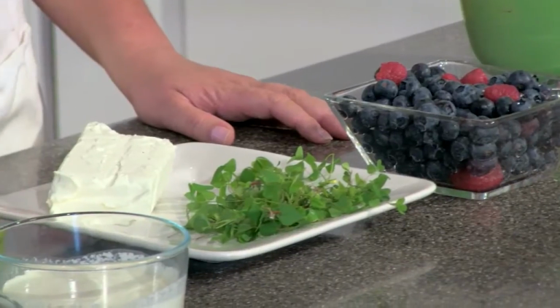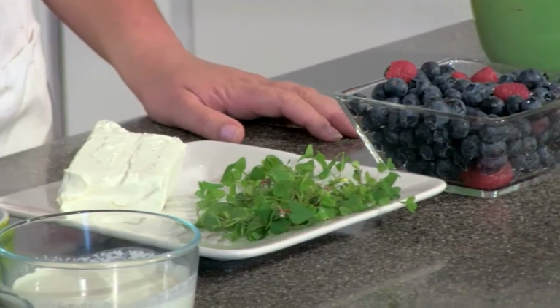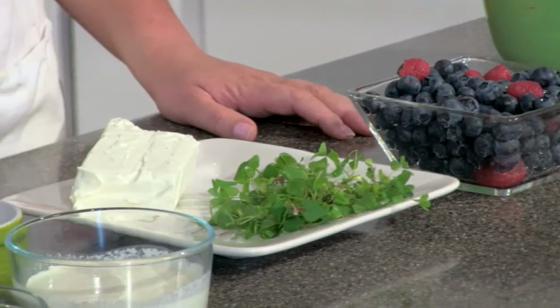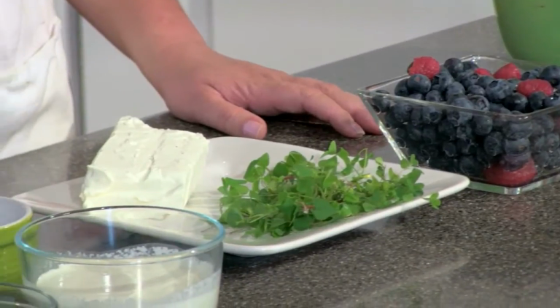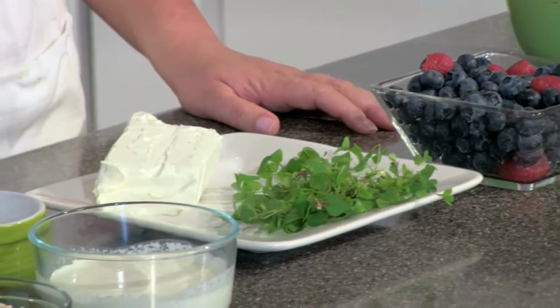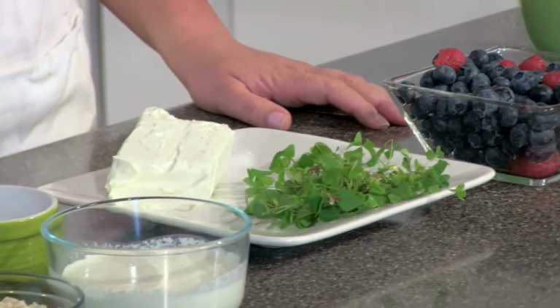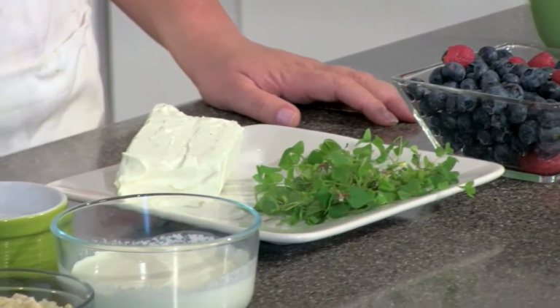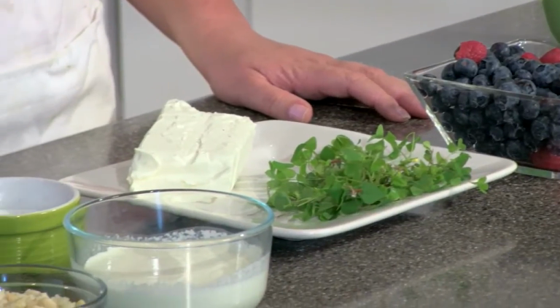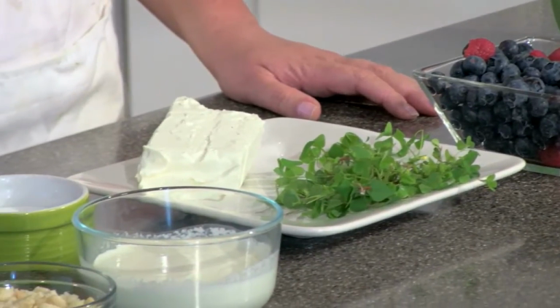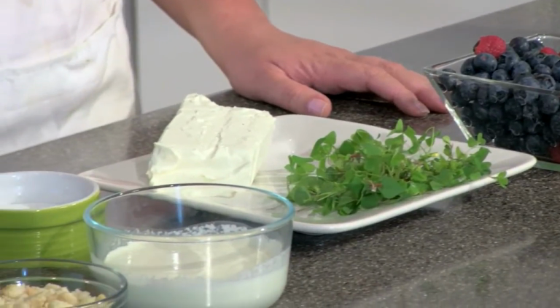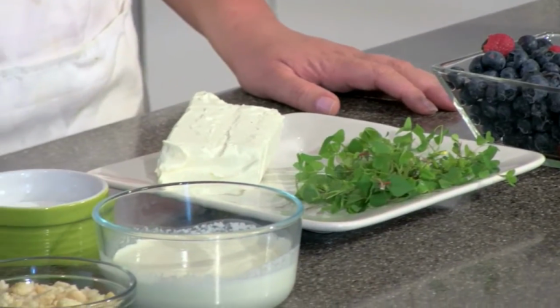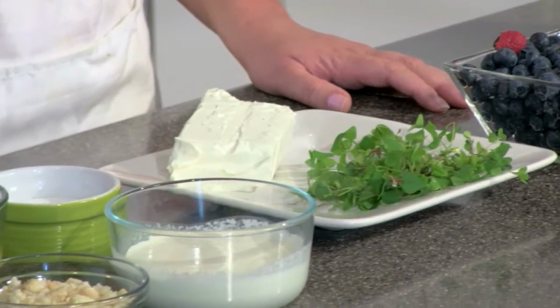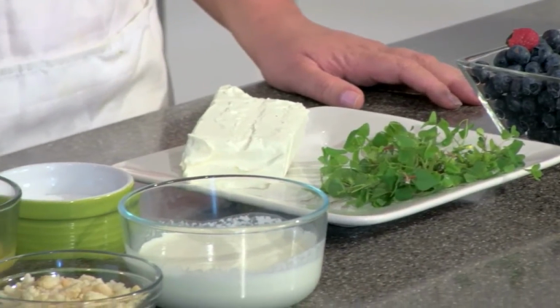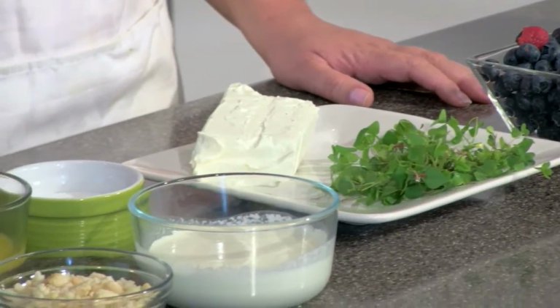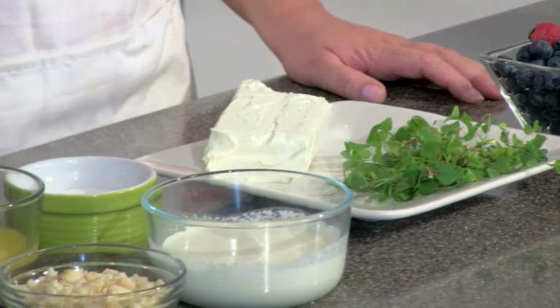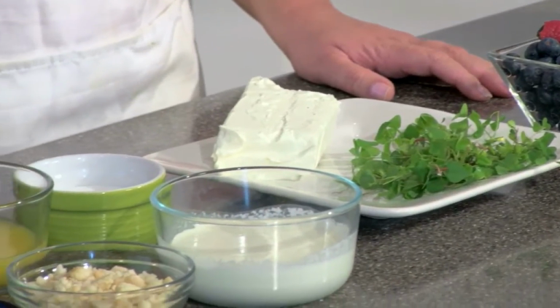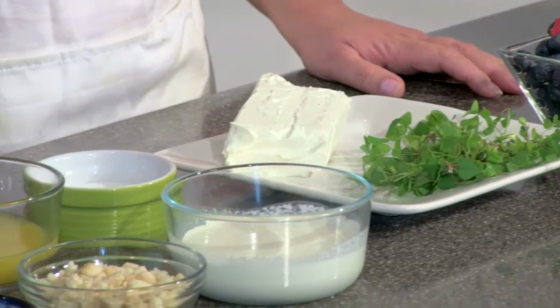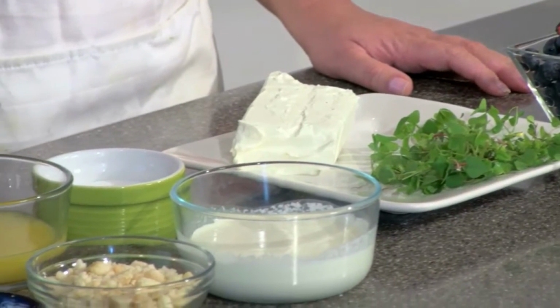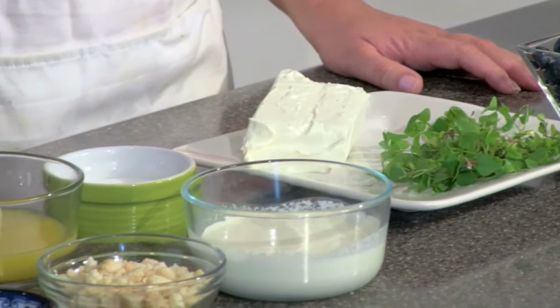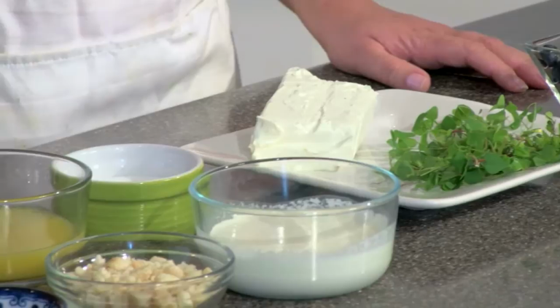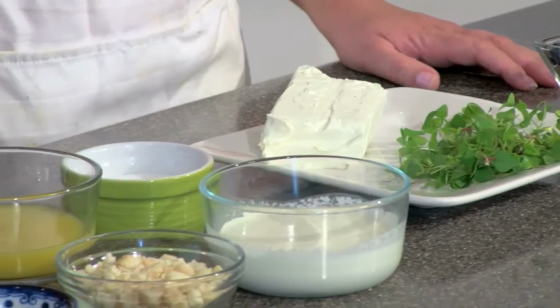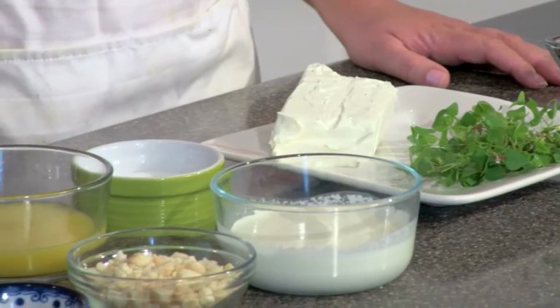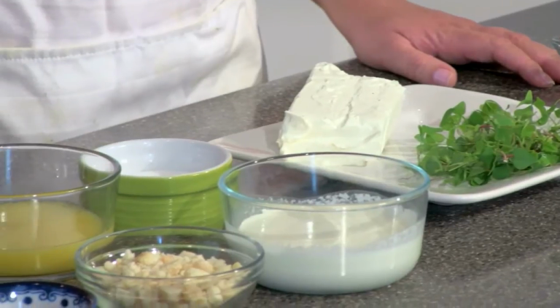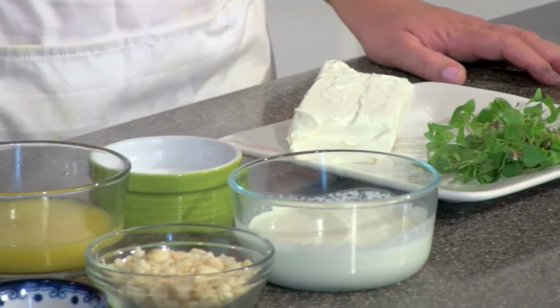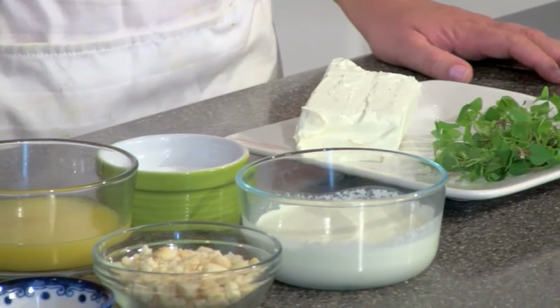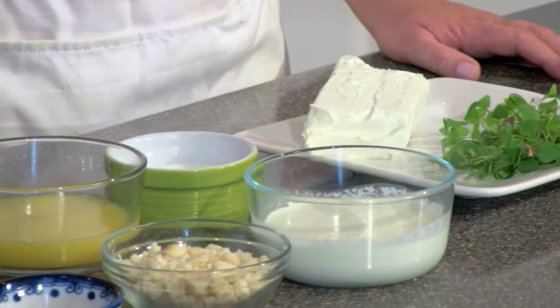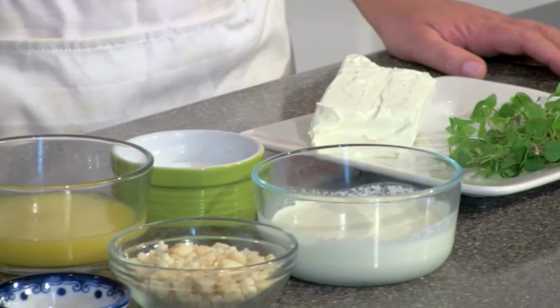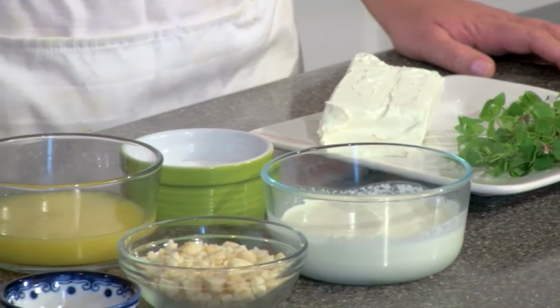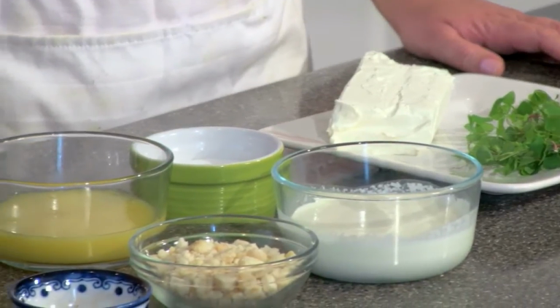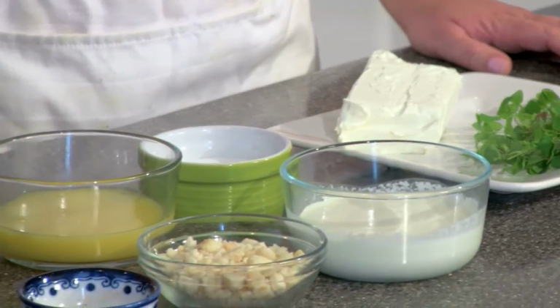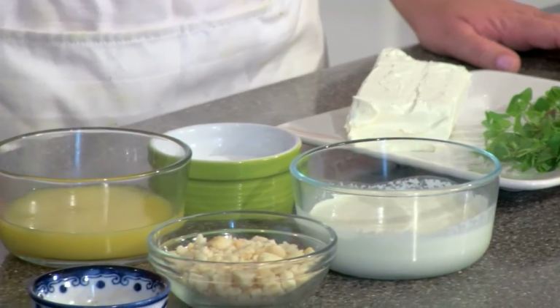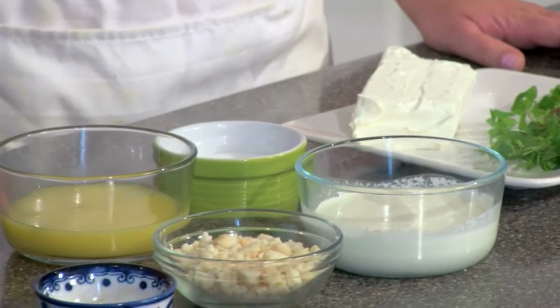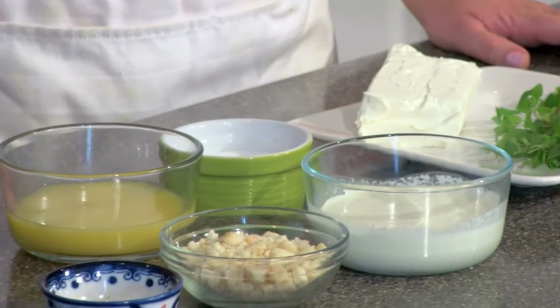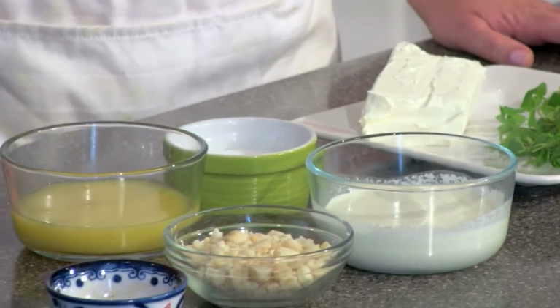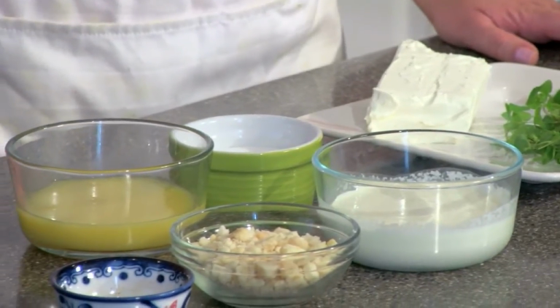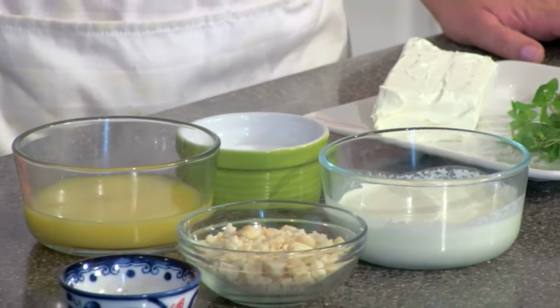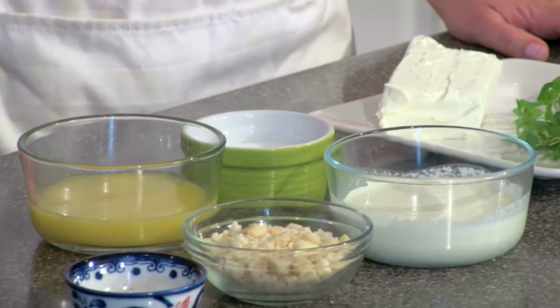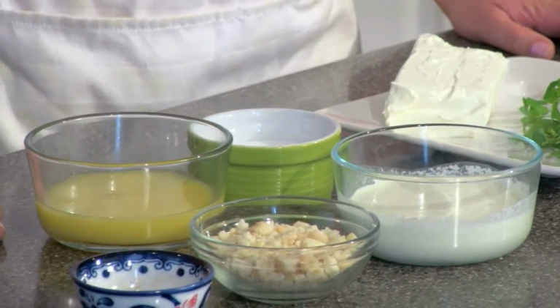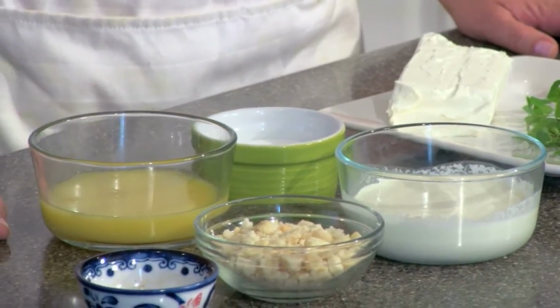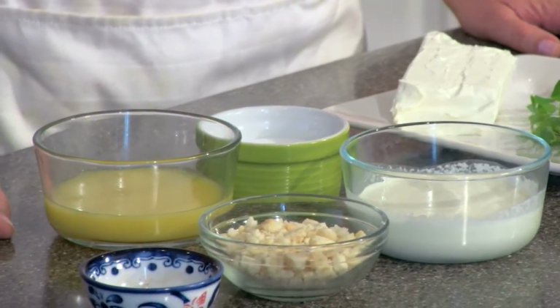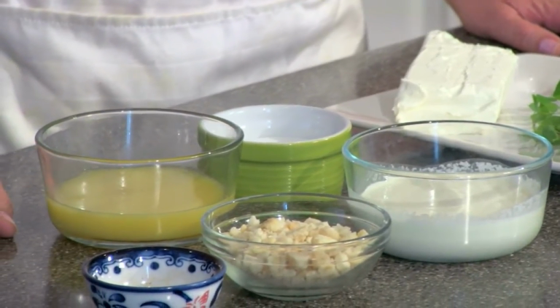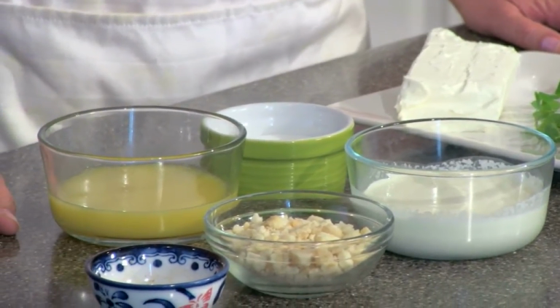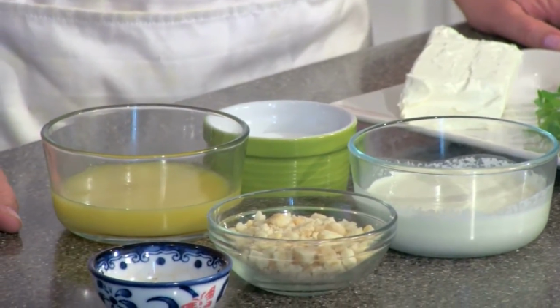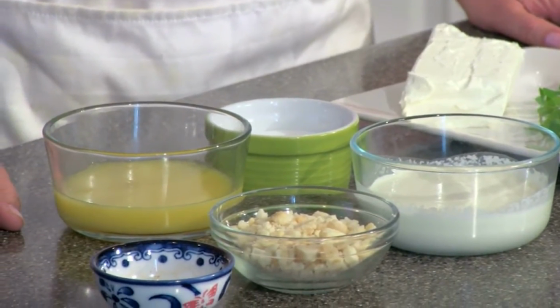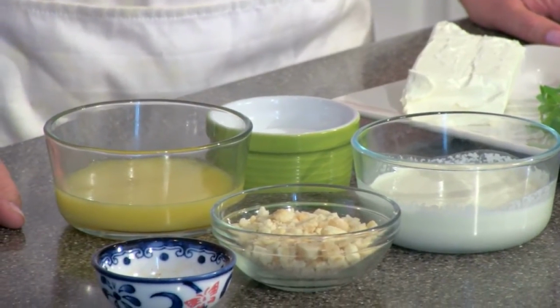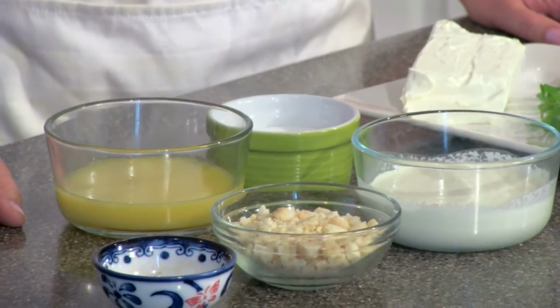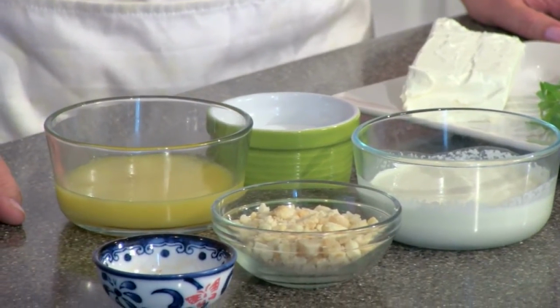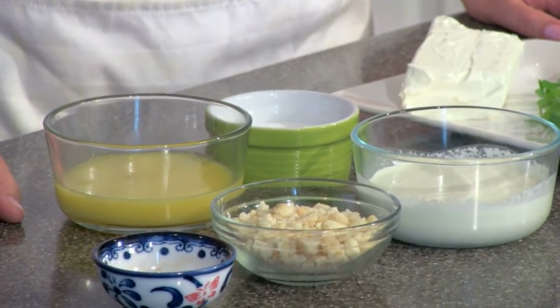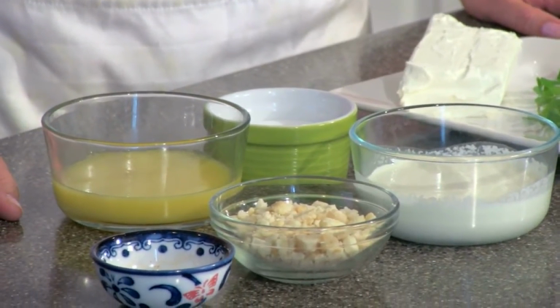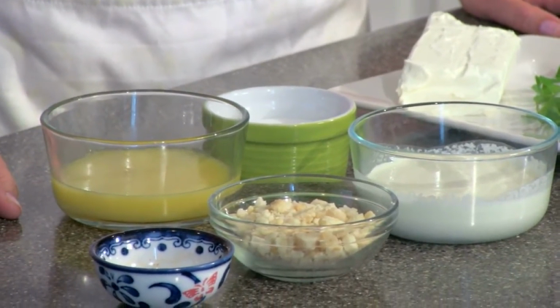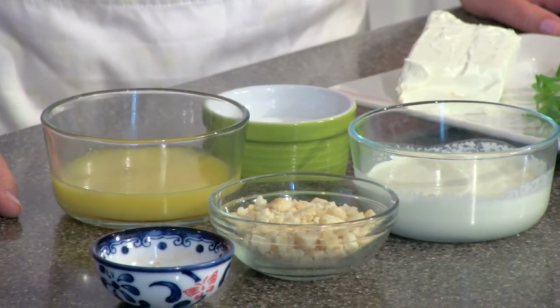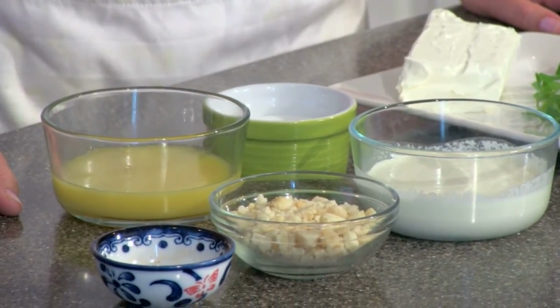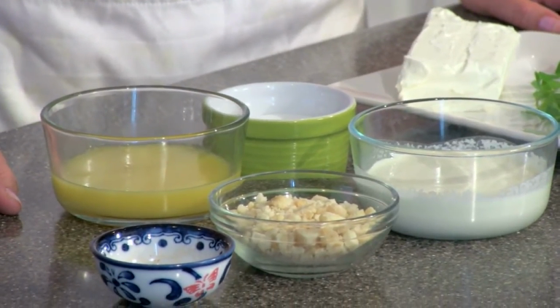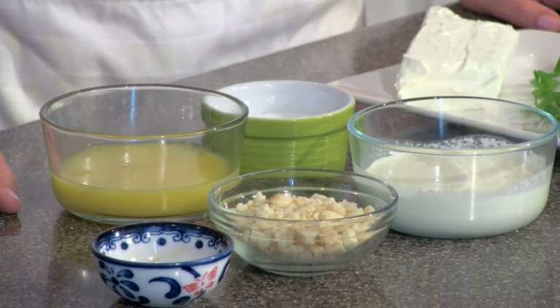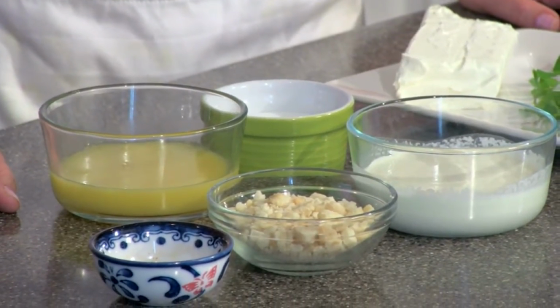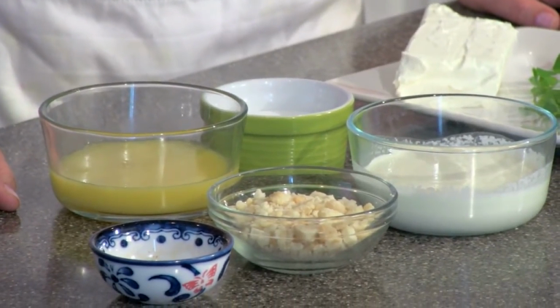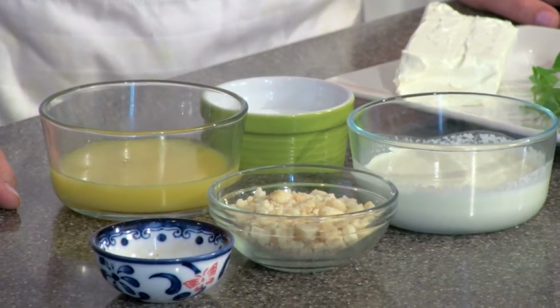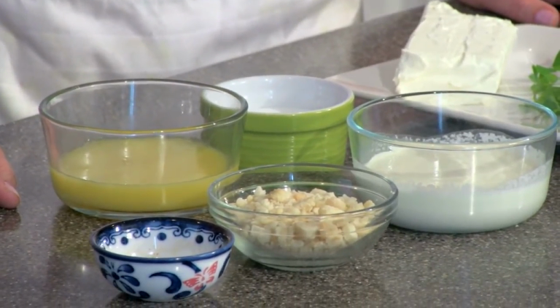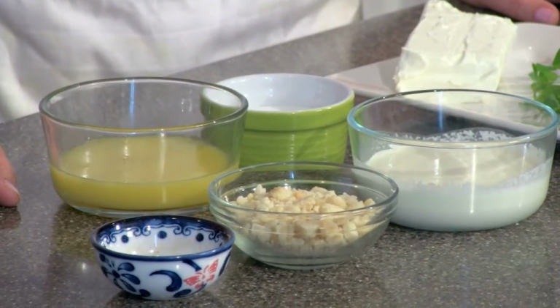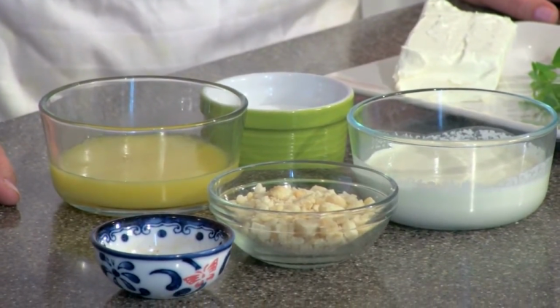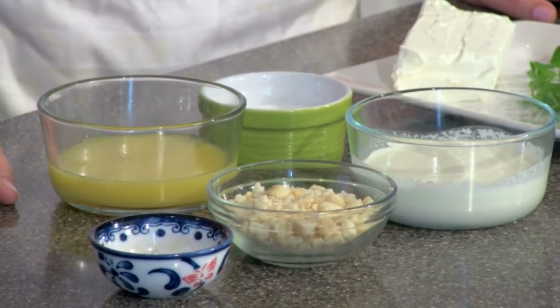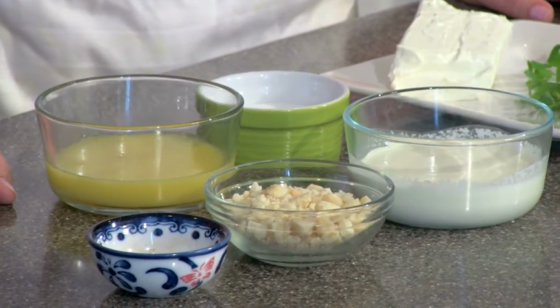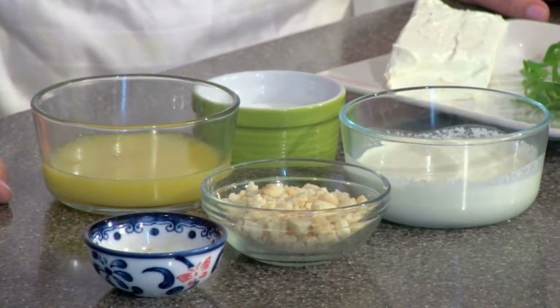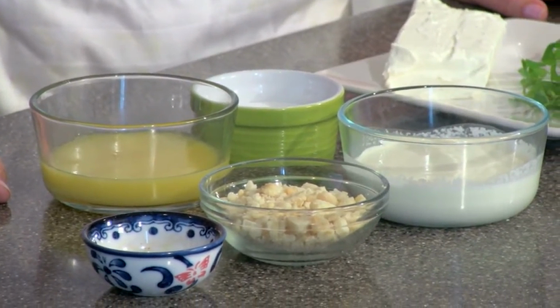The other things we have are cream cheese, heavy cream, sugar, orange juice, macadamia nuts, vanilla, and some butter.